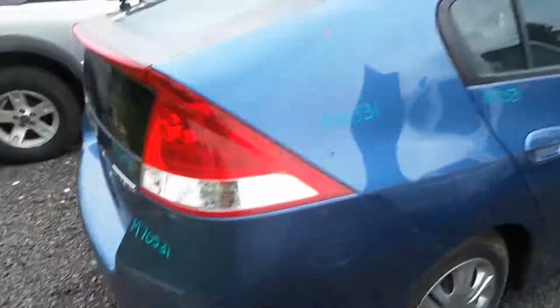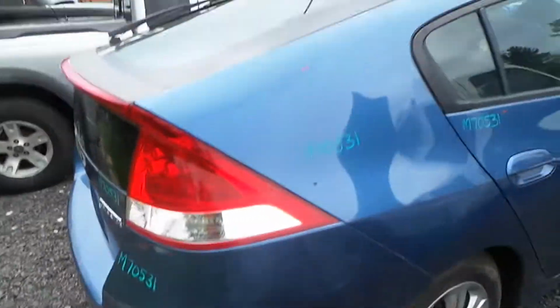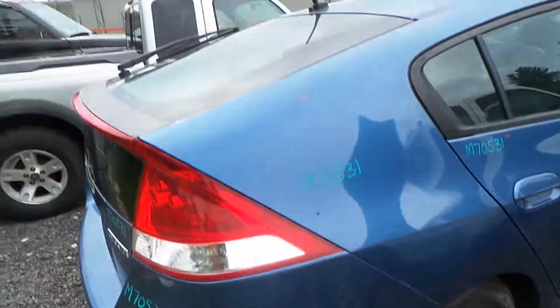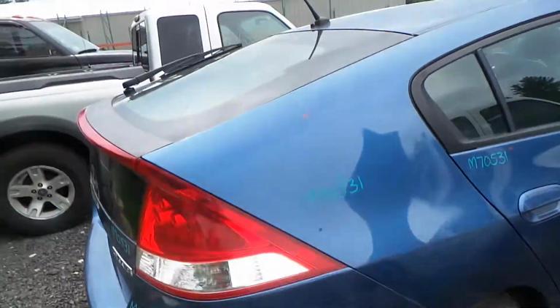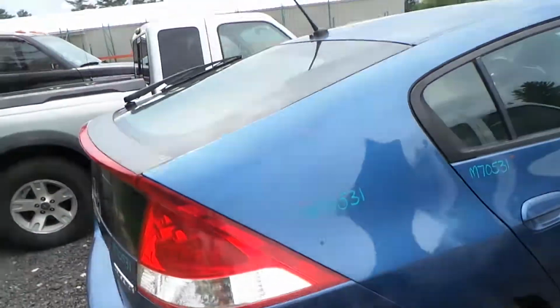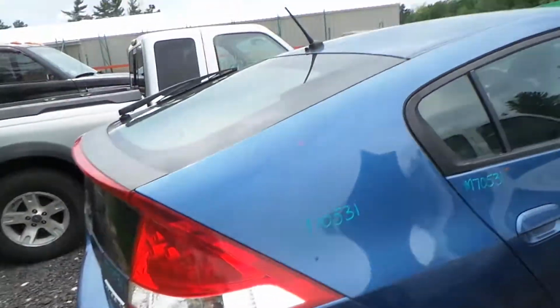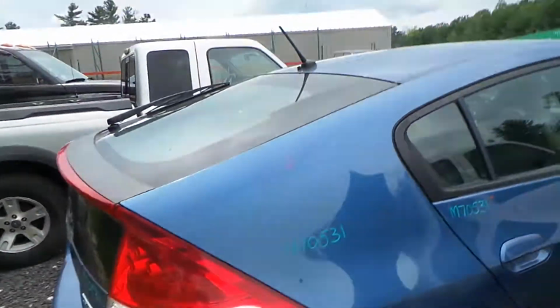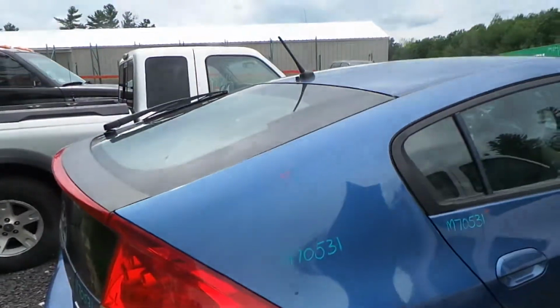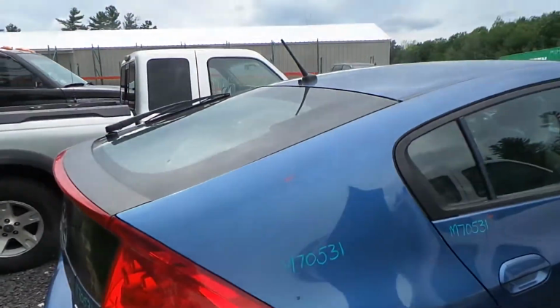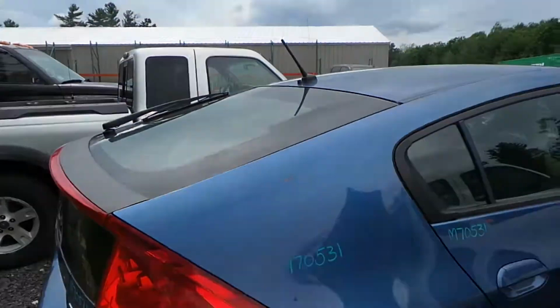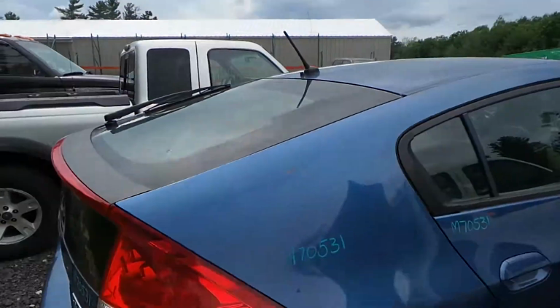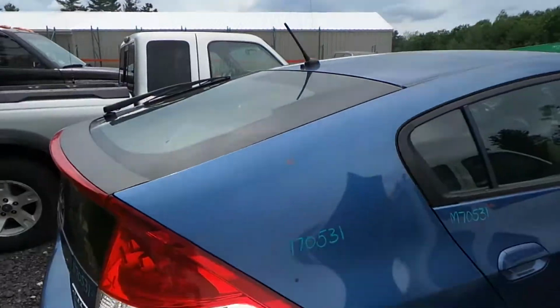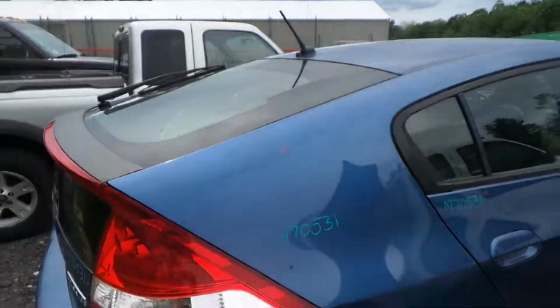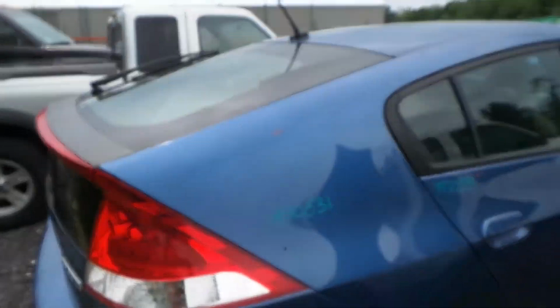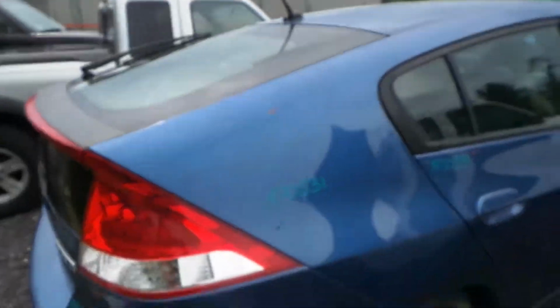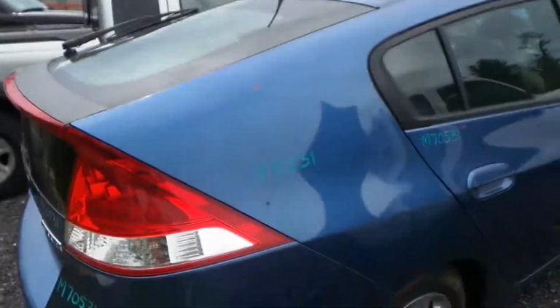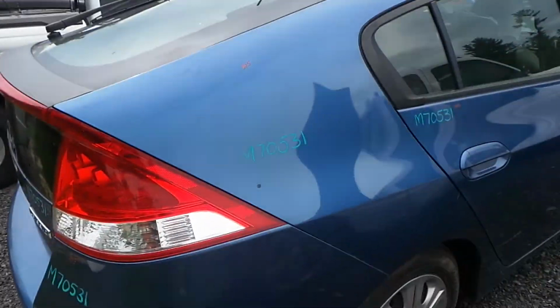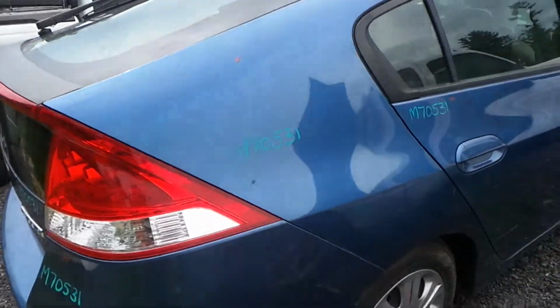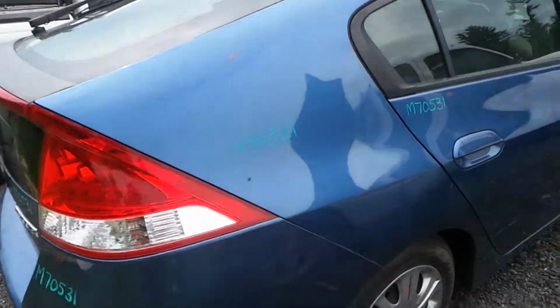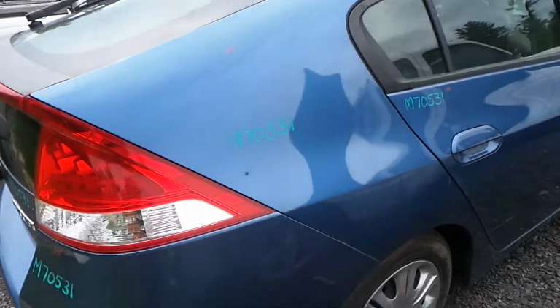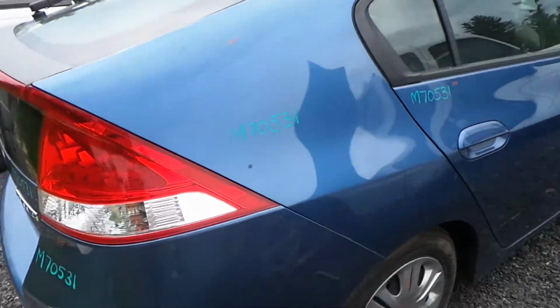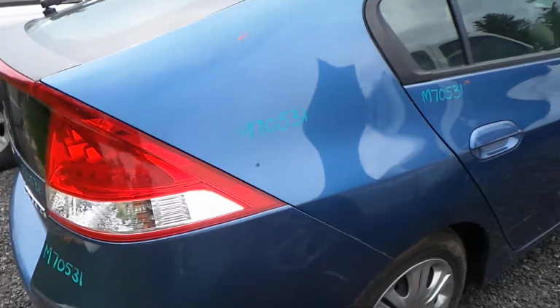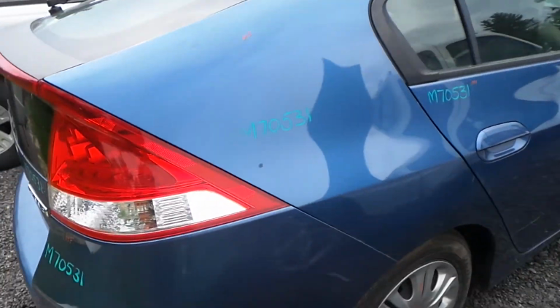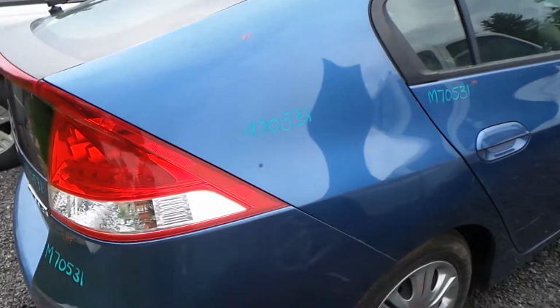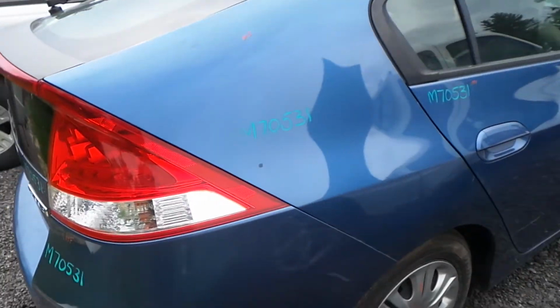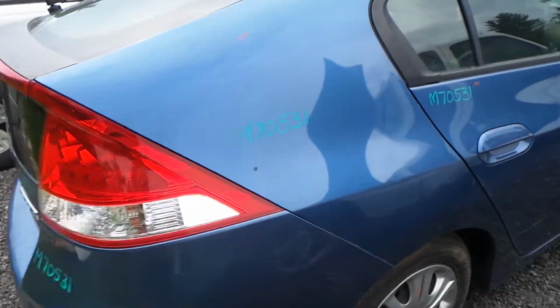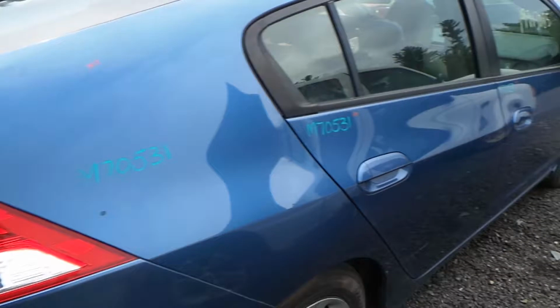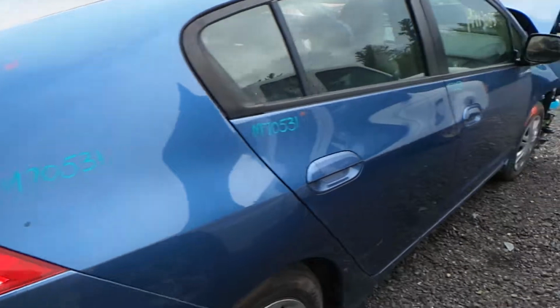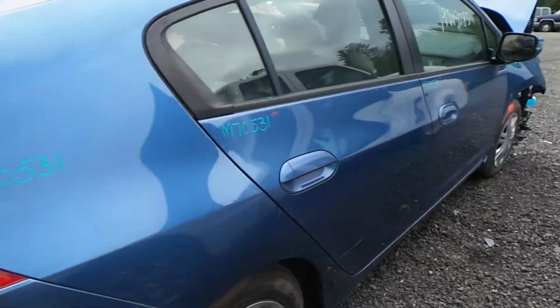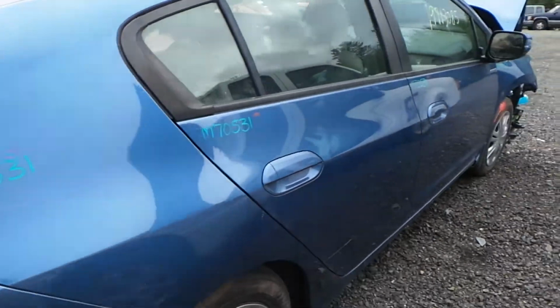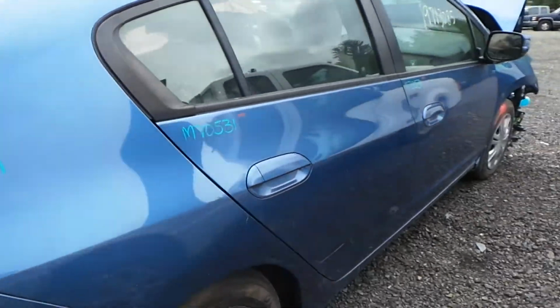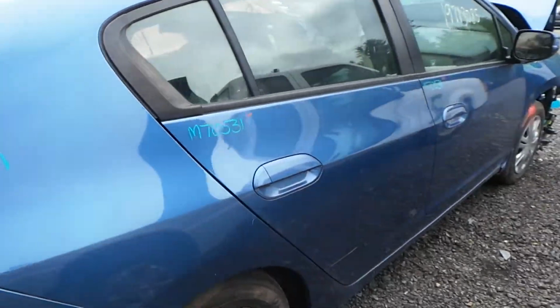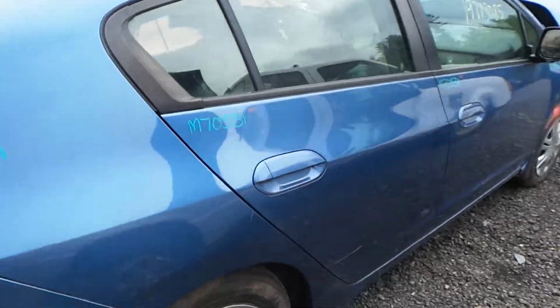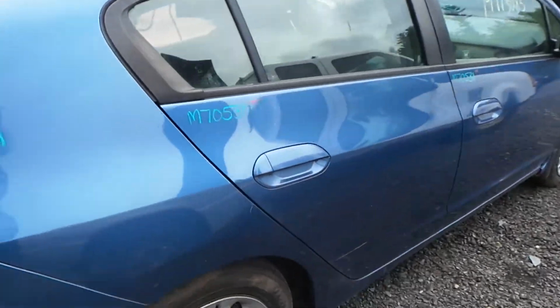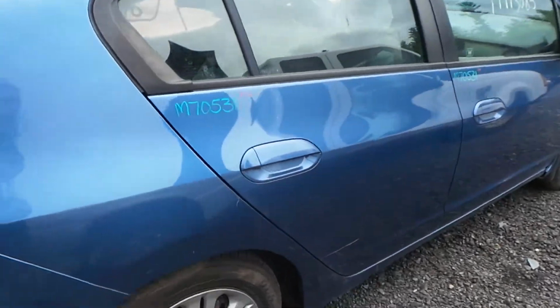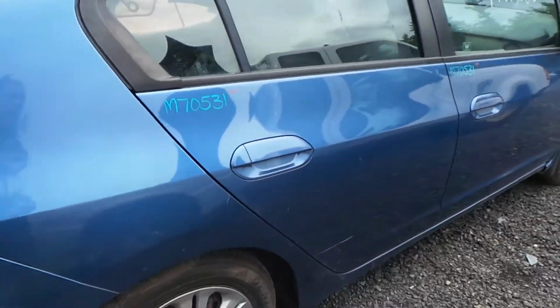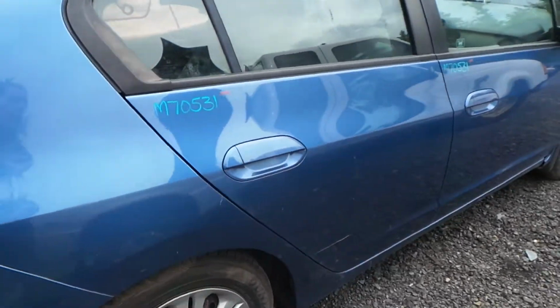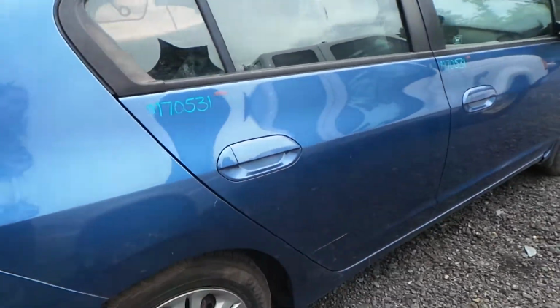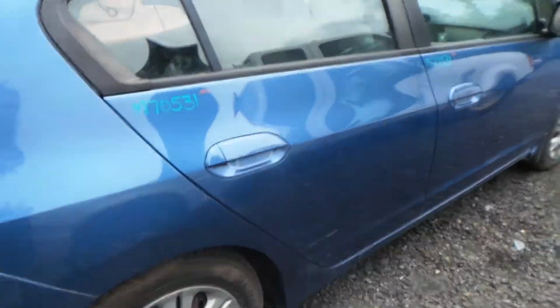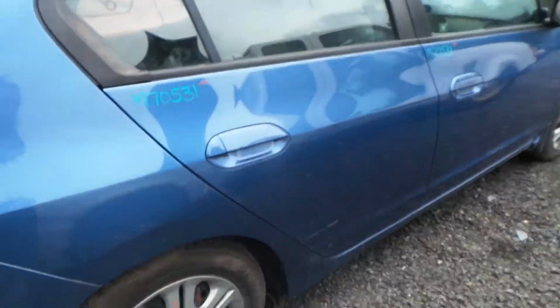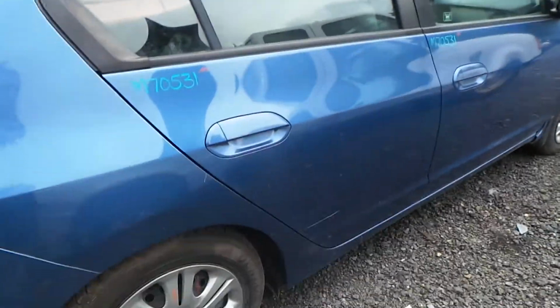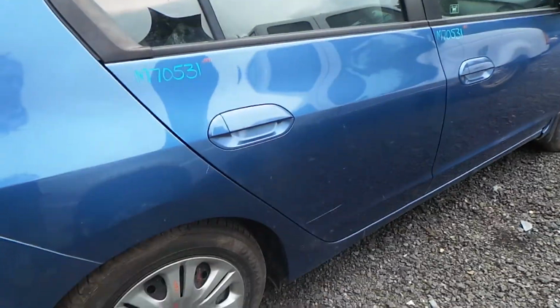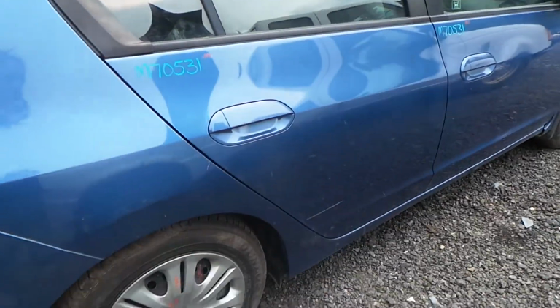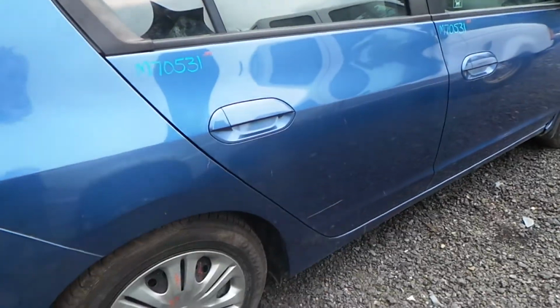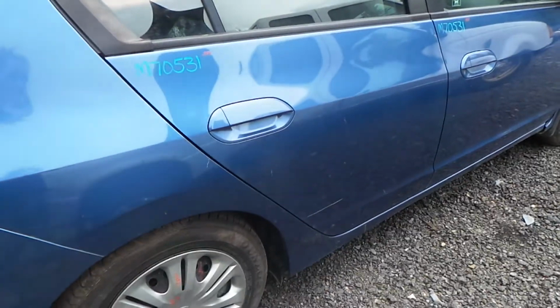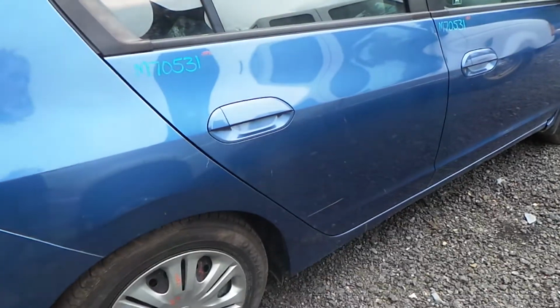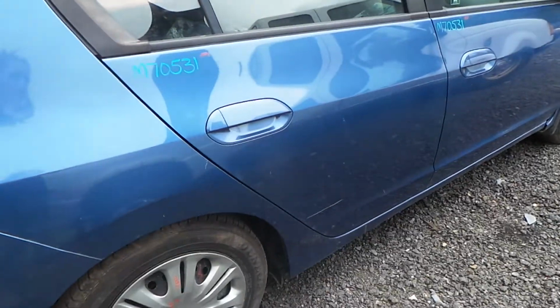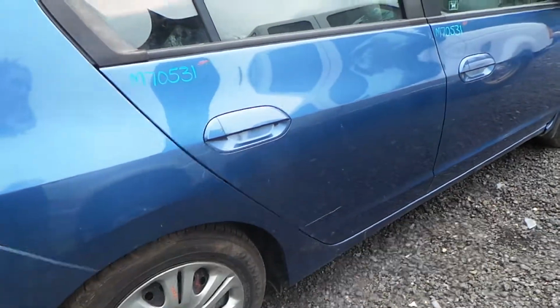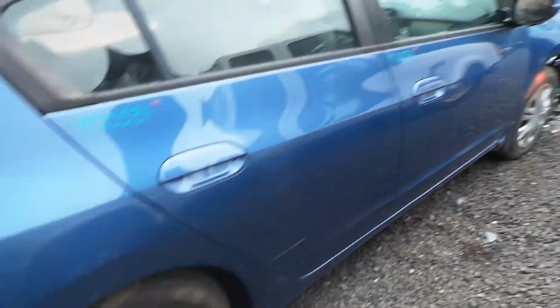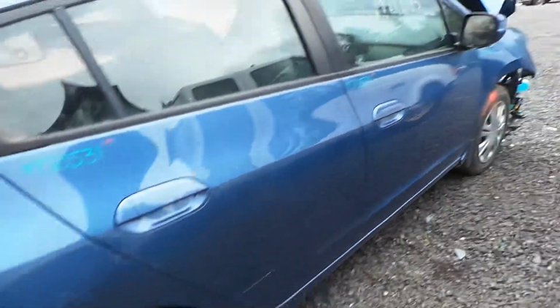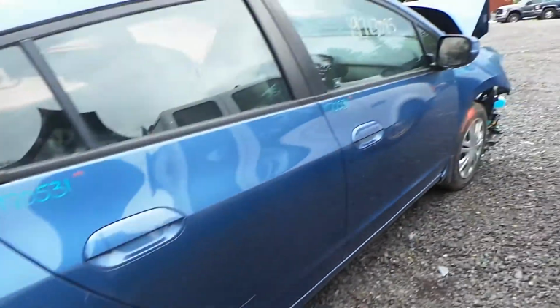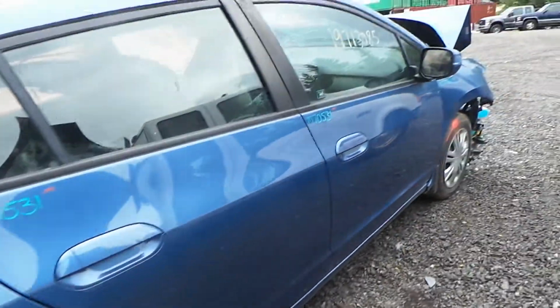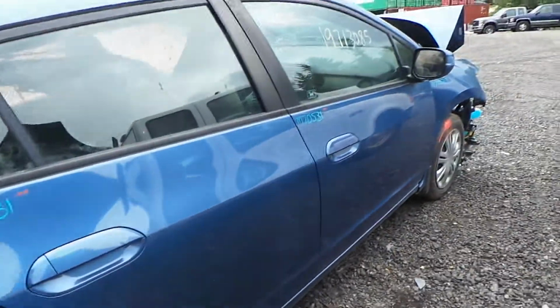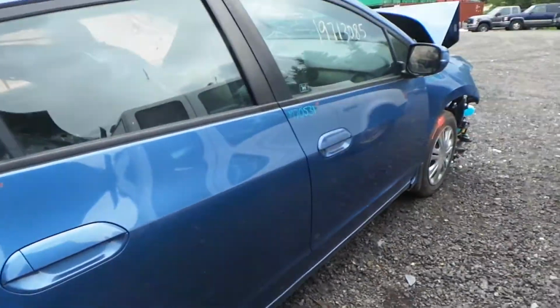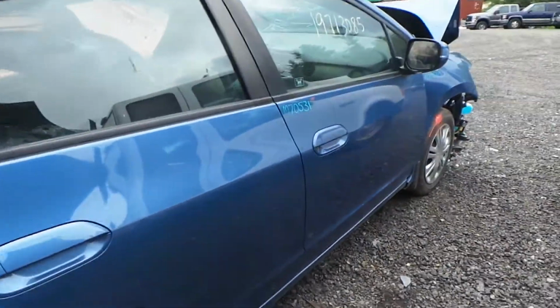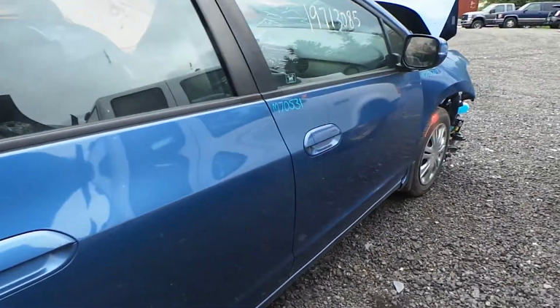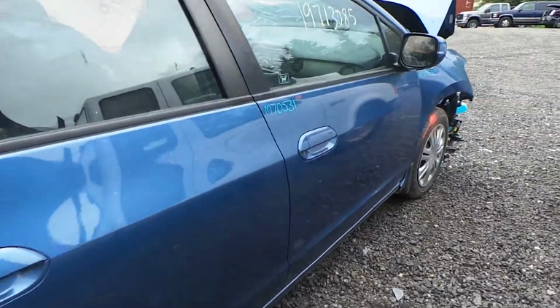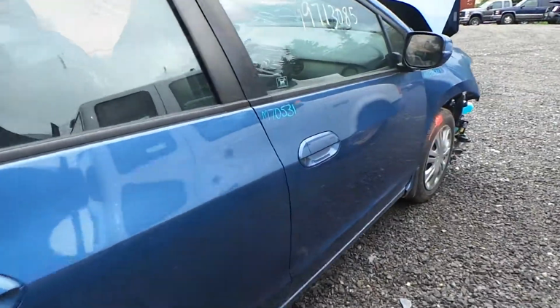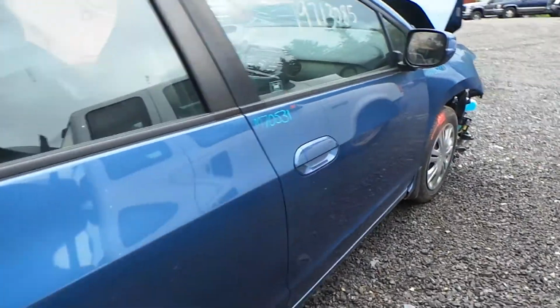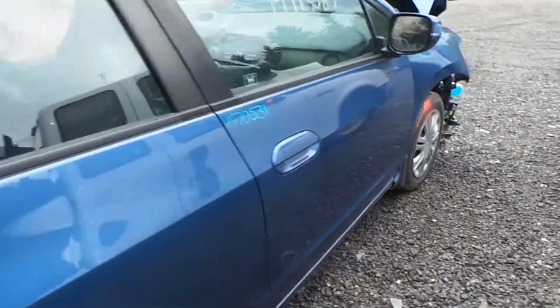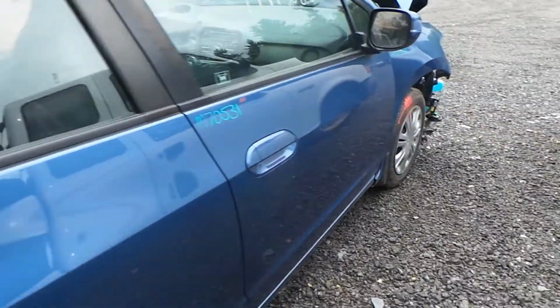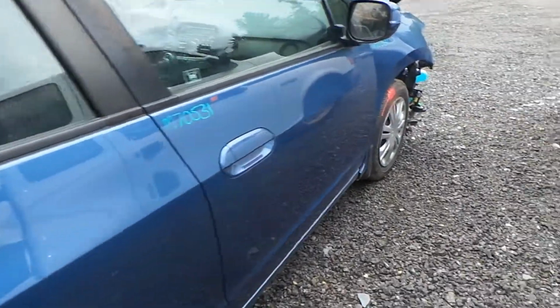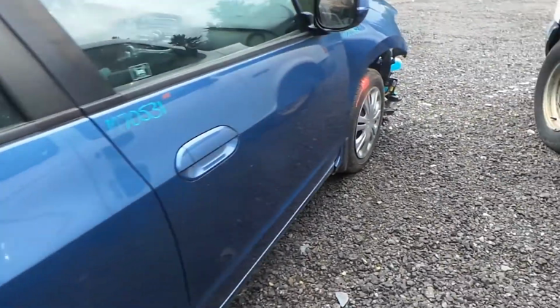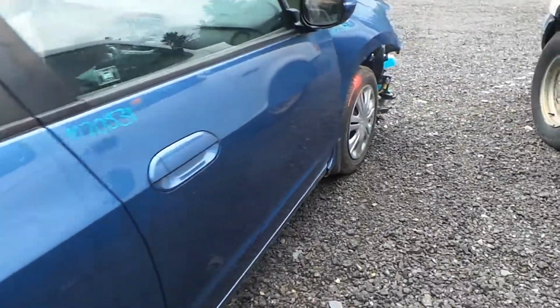Around the other side, the quarter panel is in quality. The rear door has about an hour's worth of pings and the front door is insurance quality.